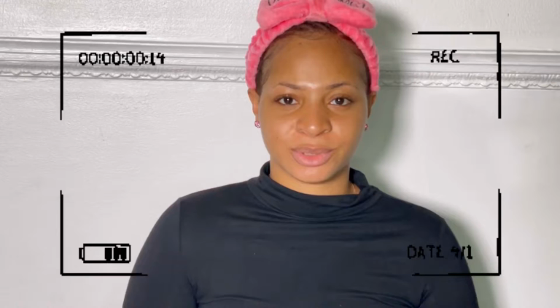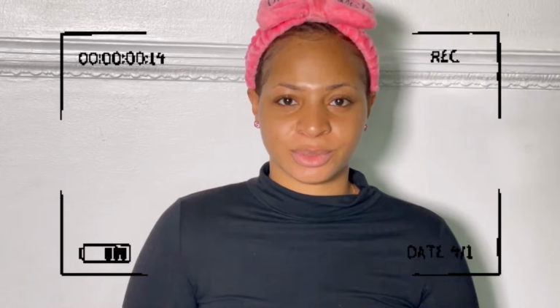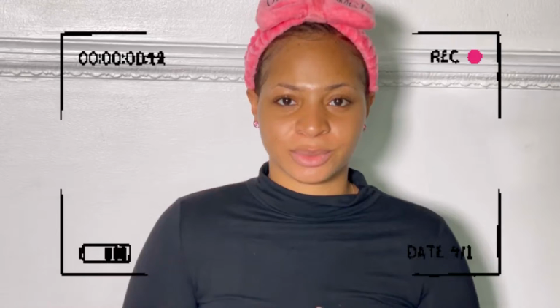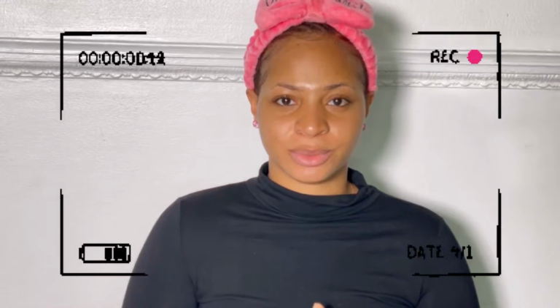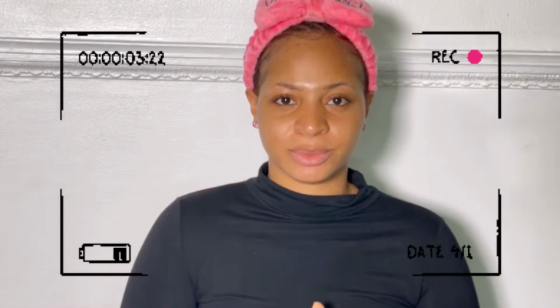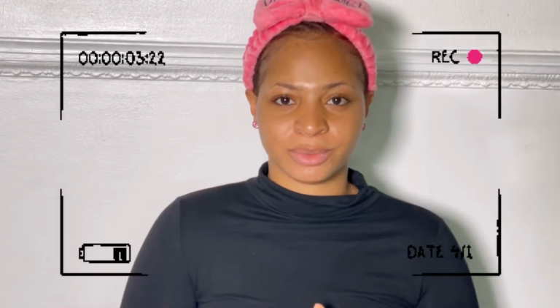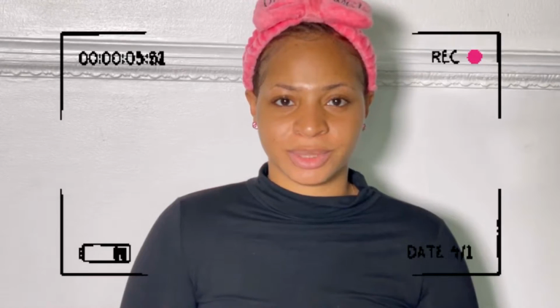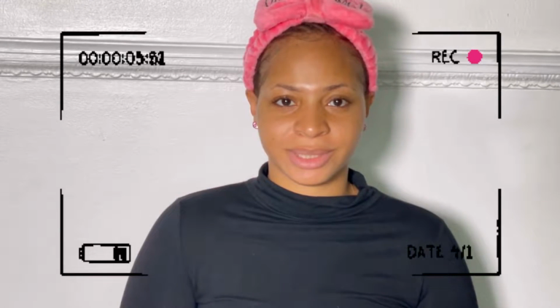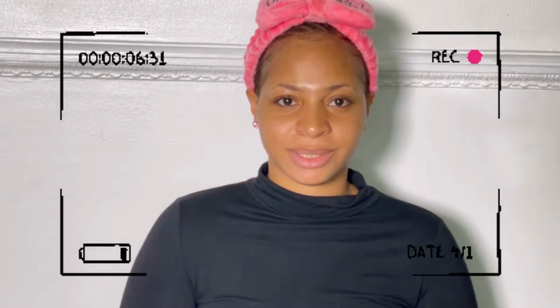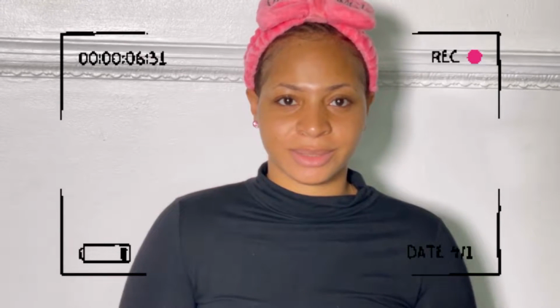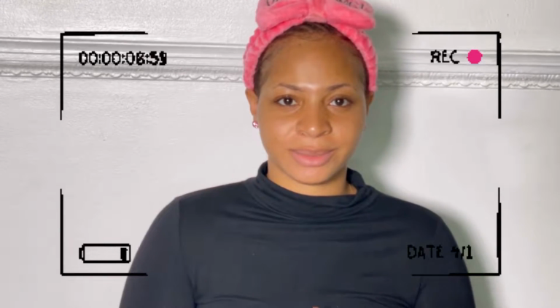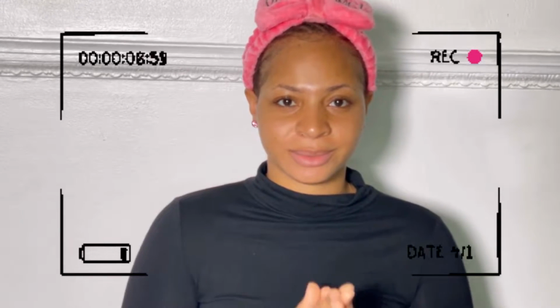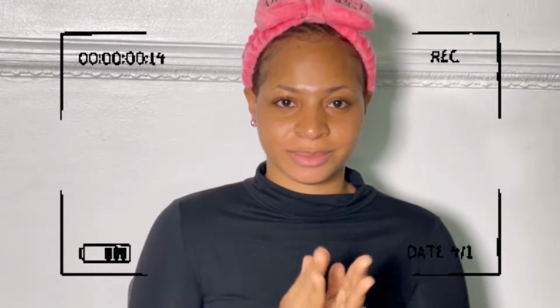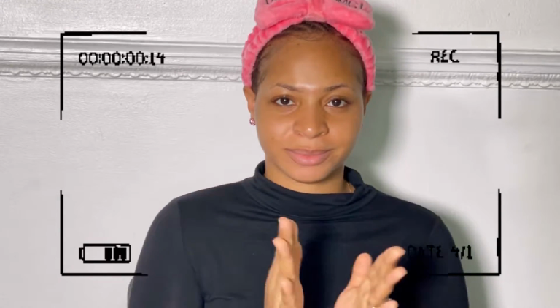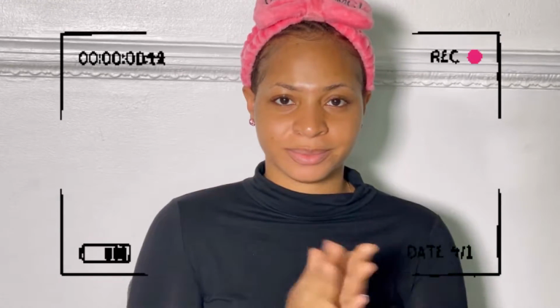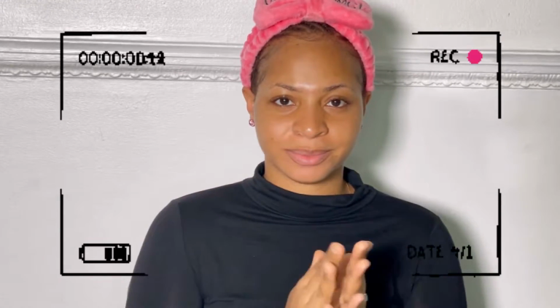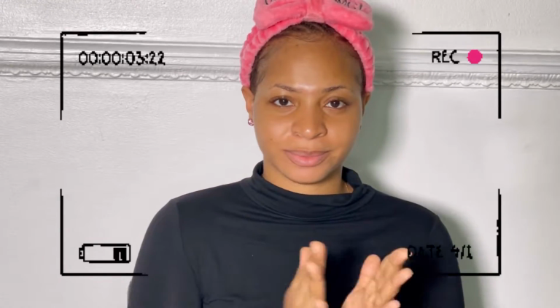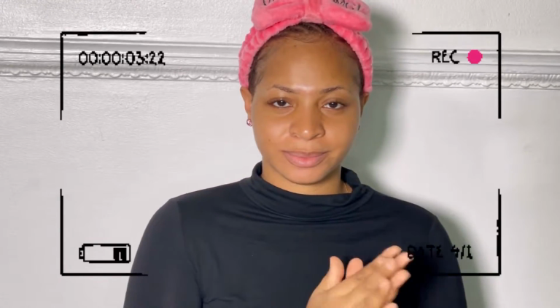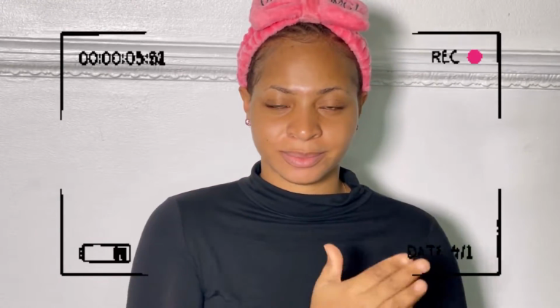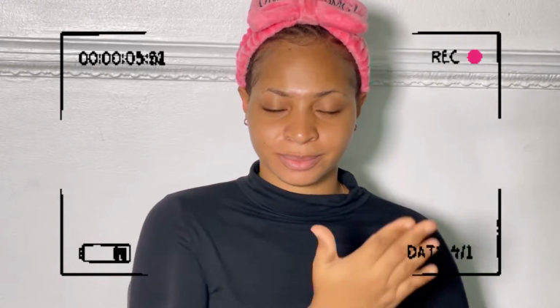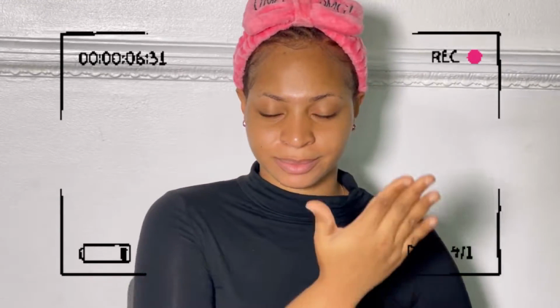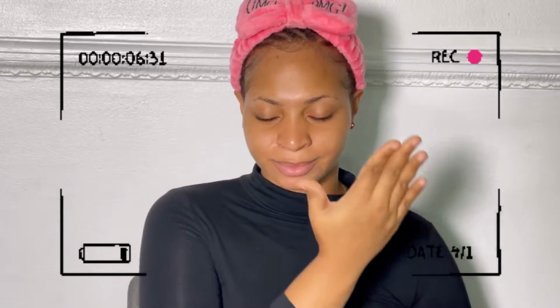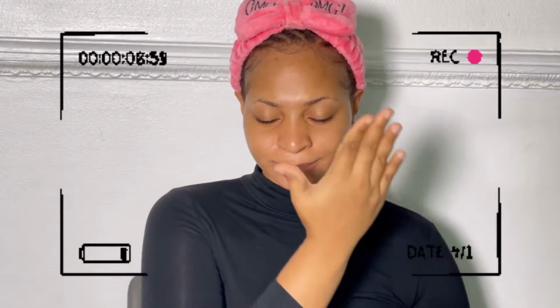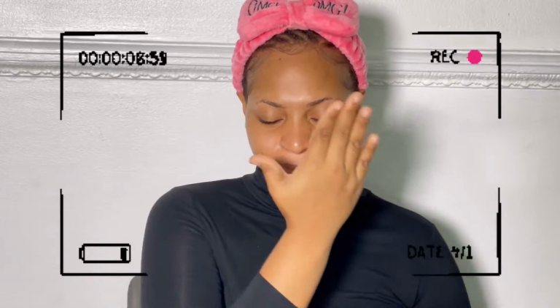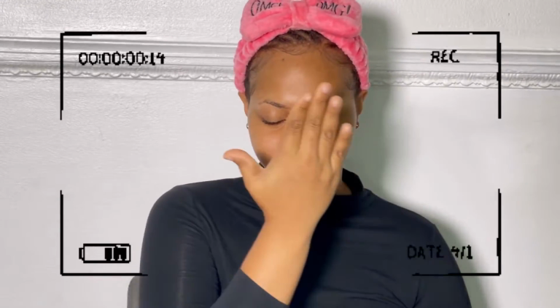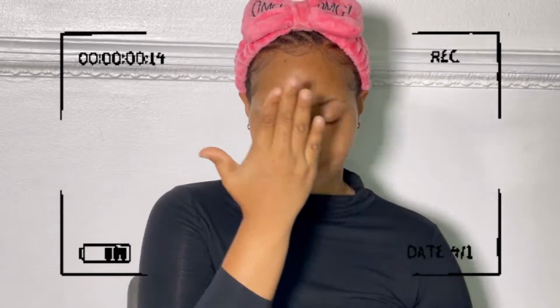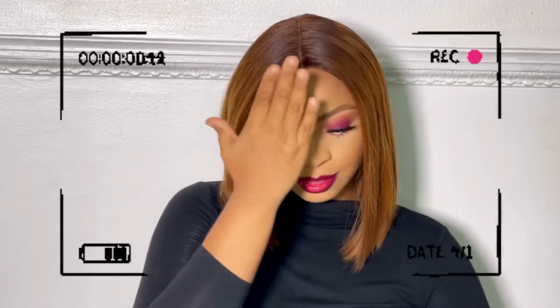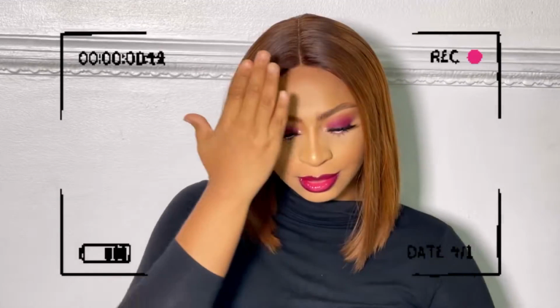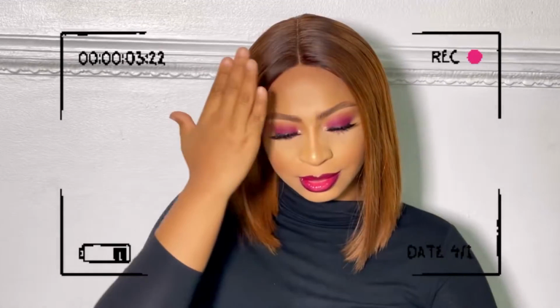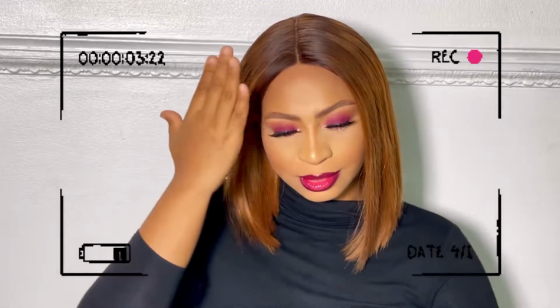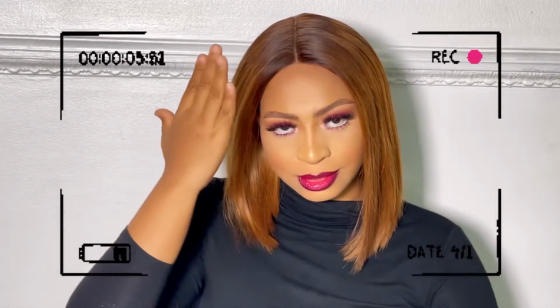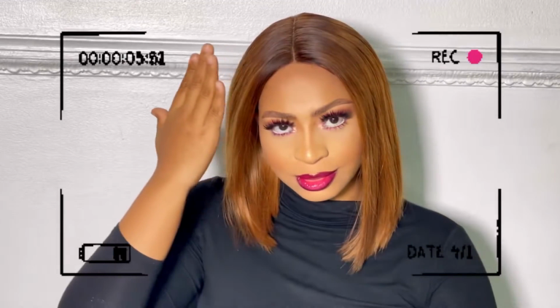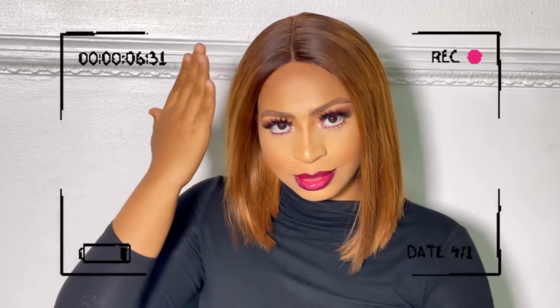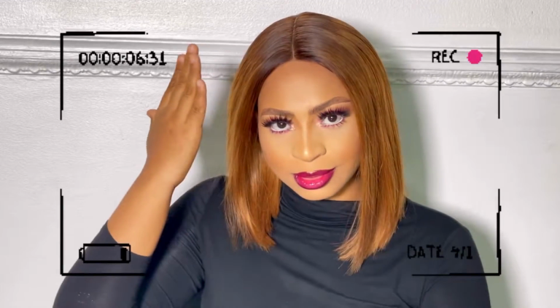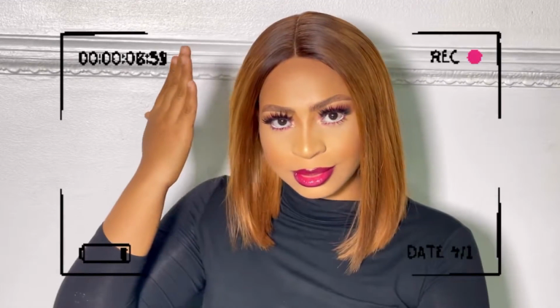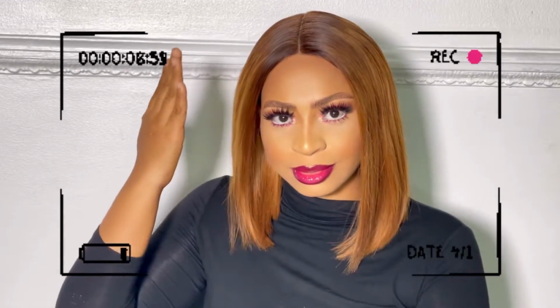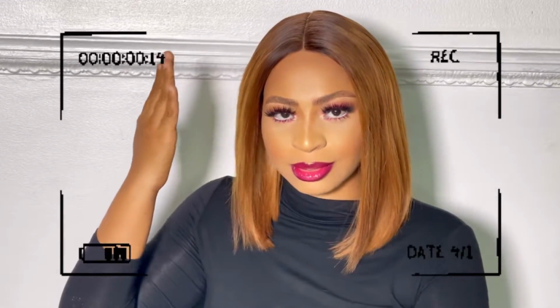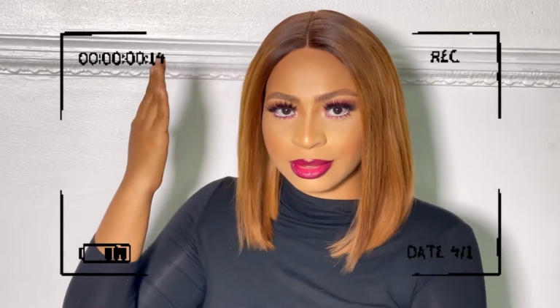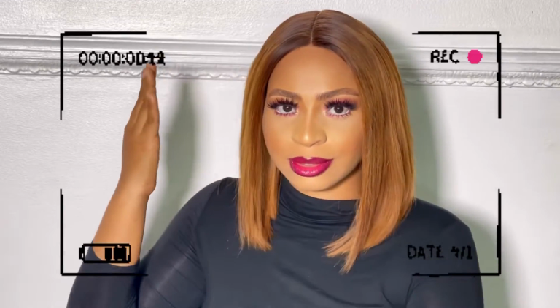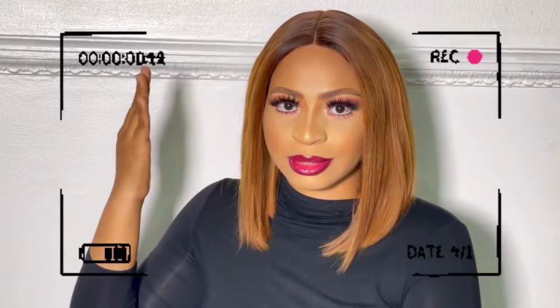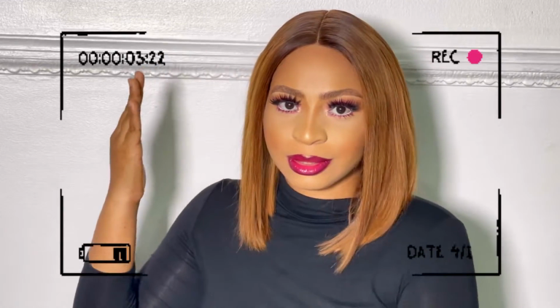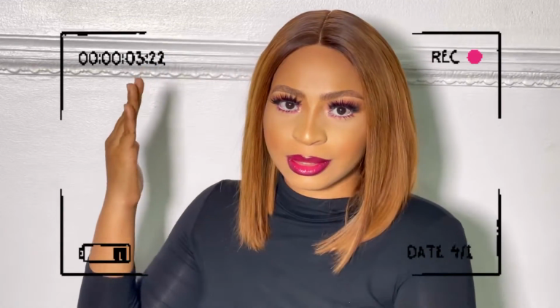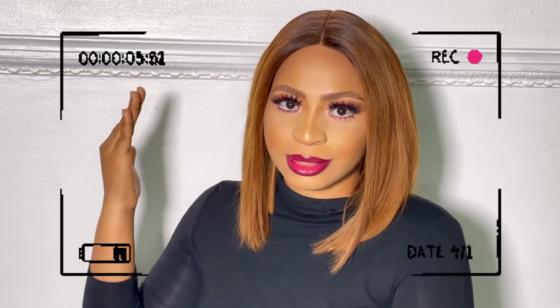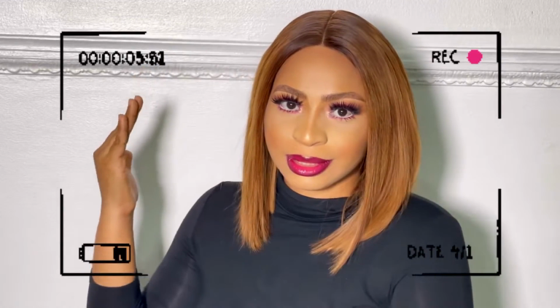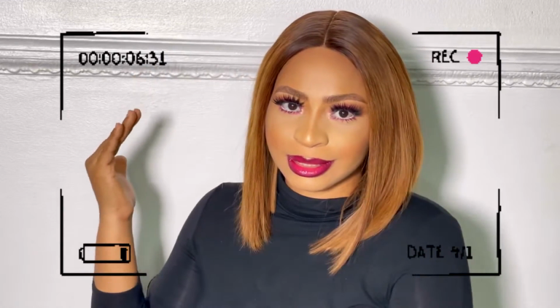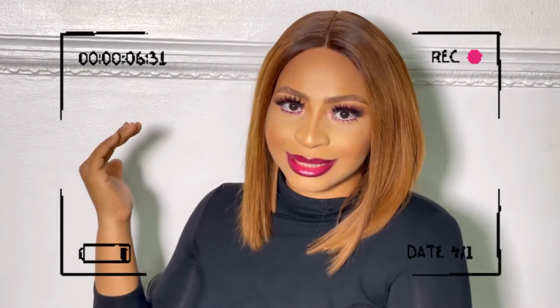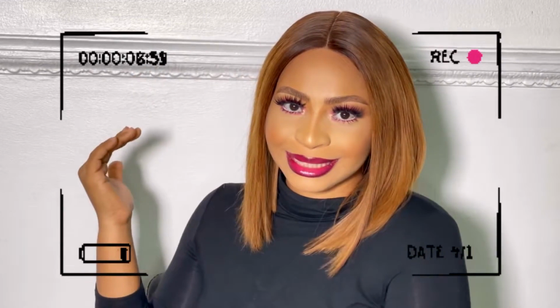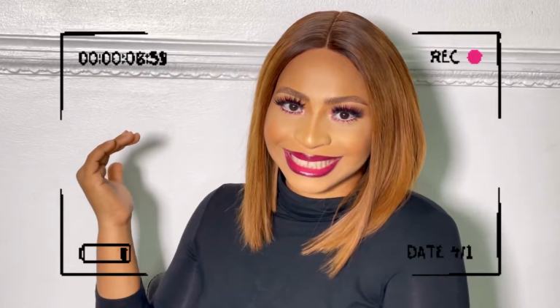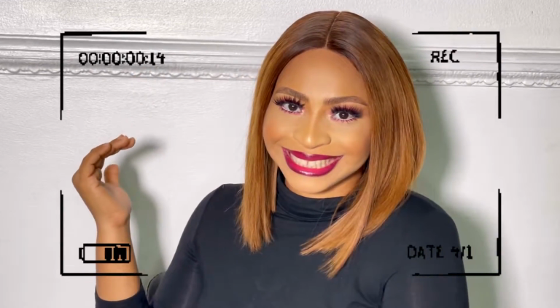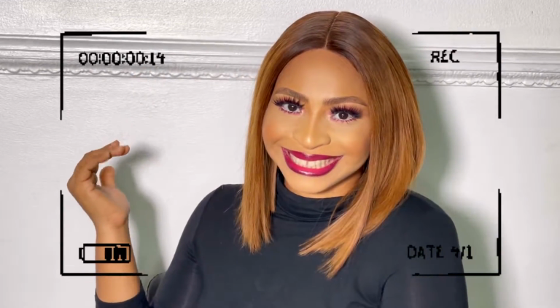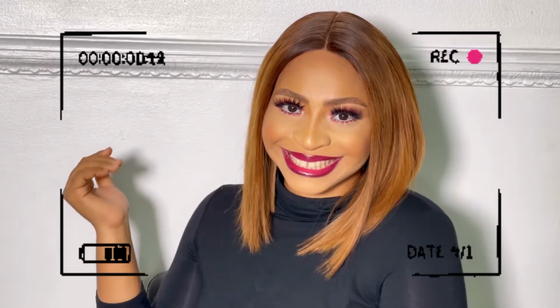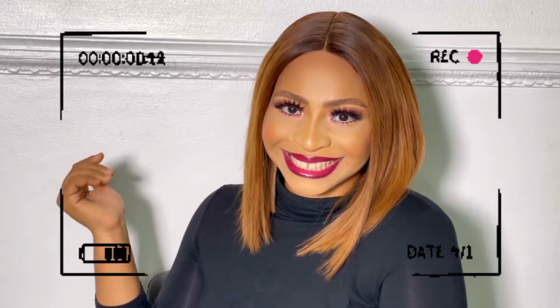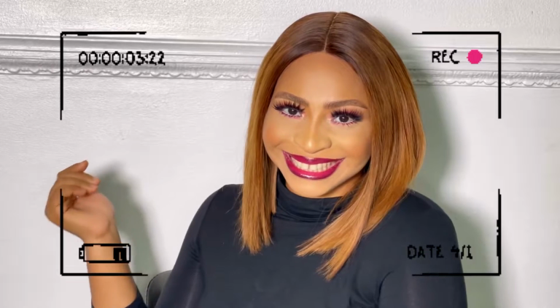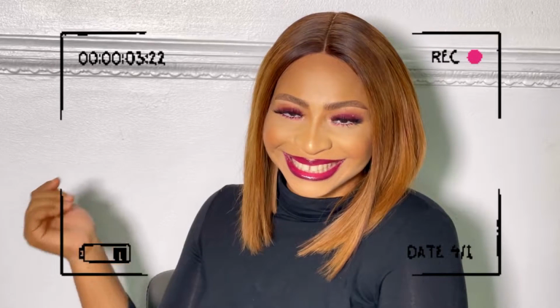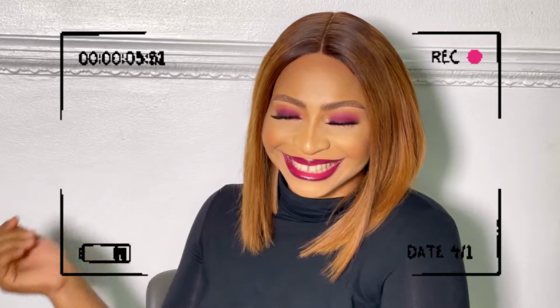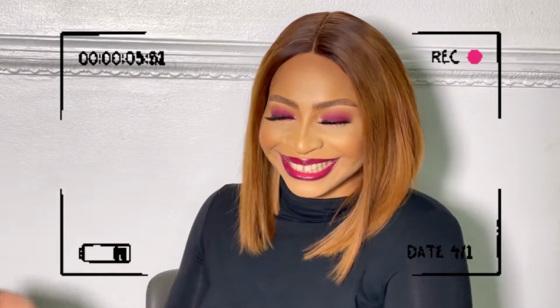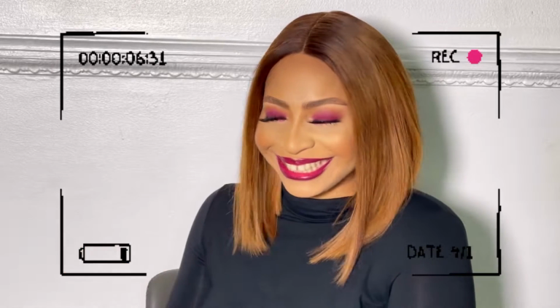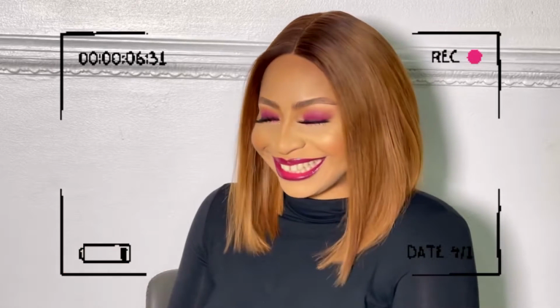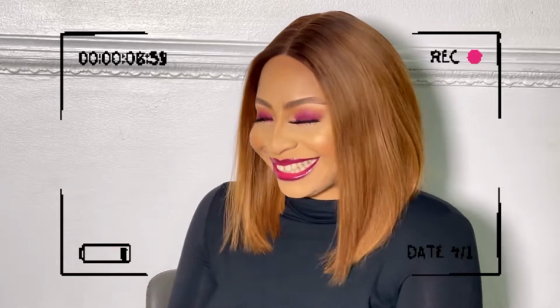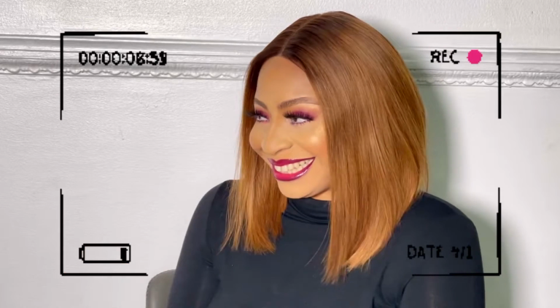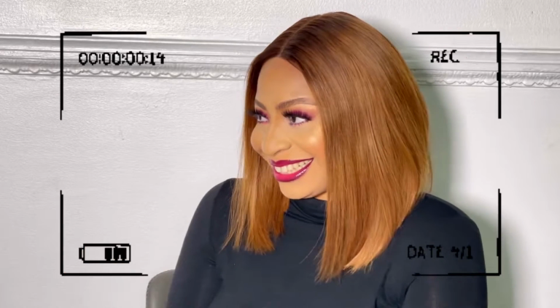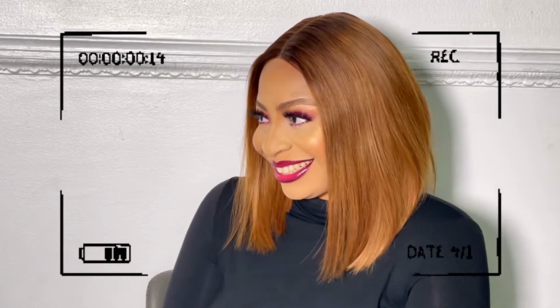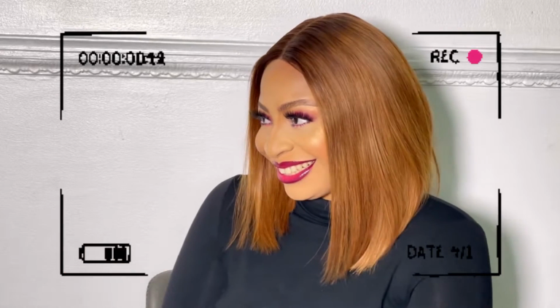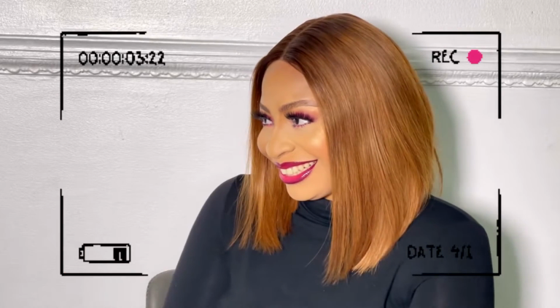Wait a minute! Who are you? Salju Boetel.